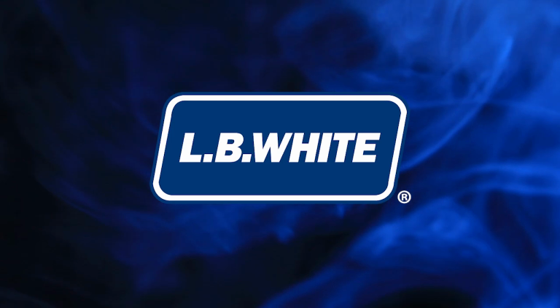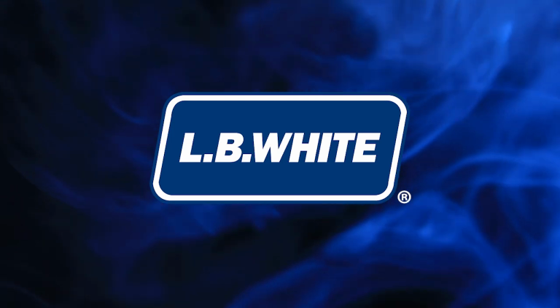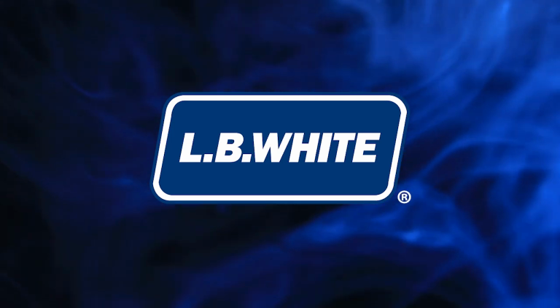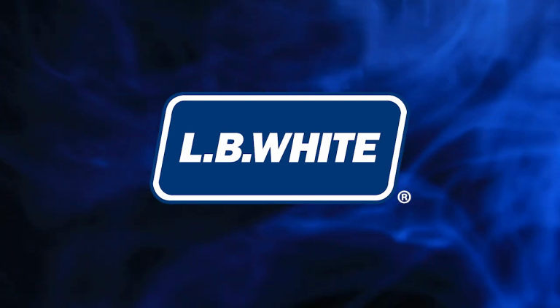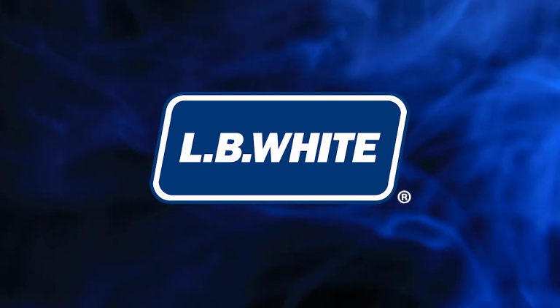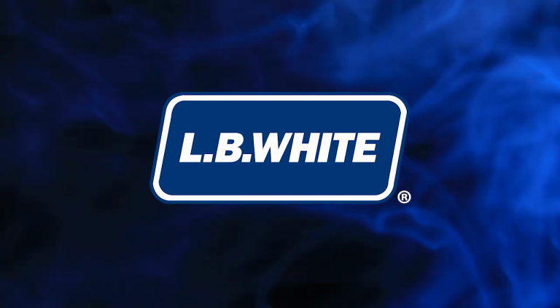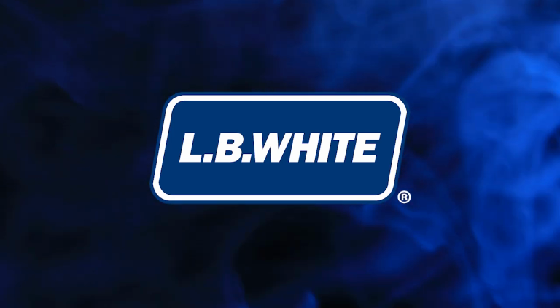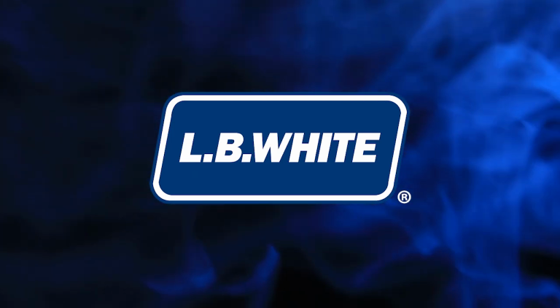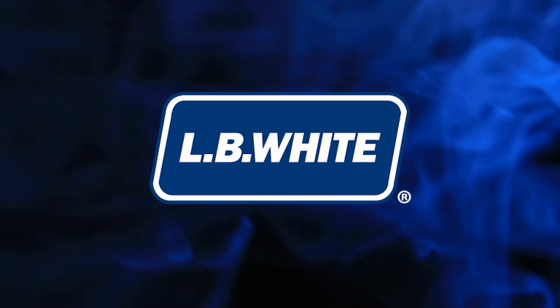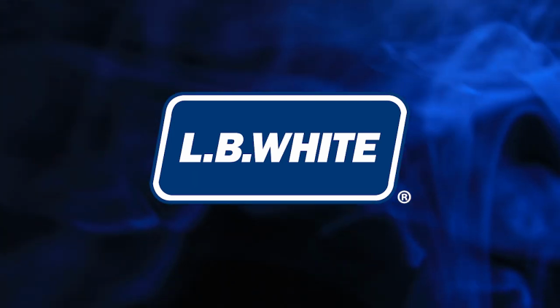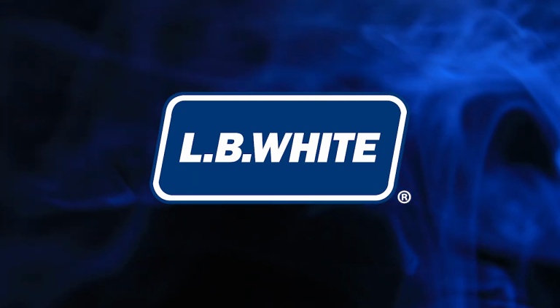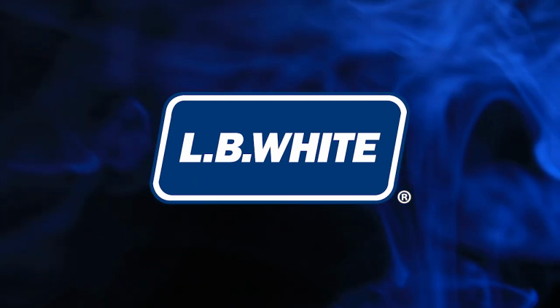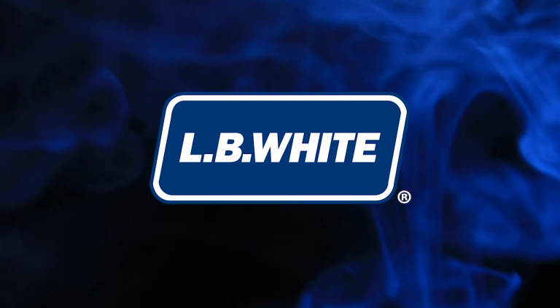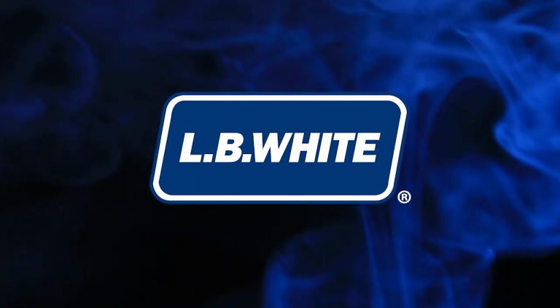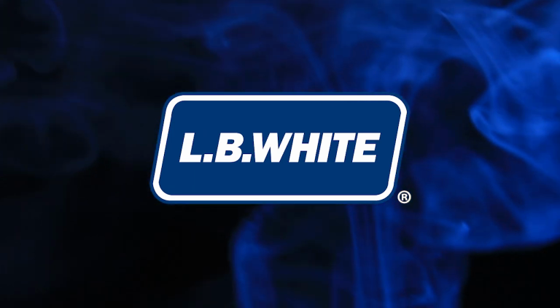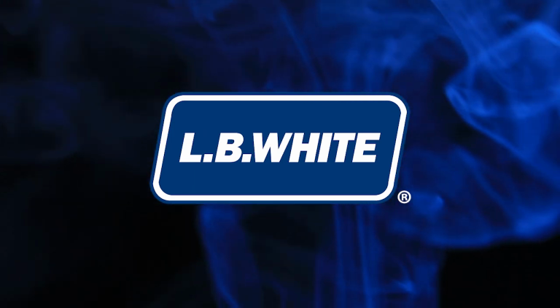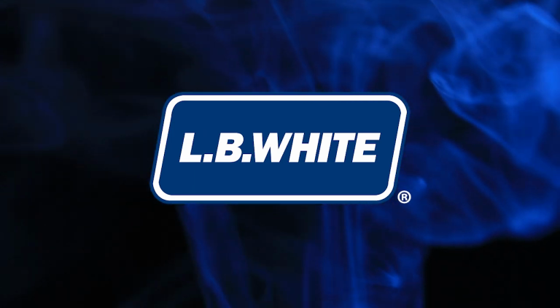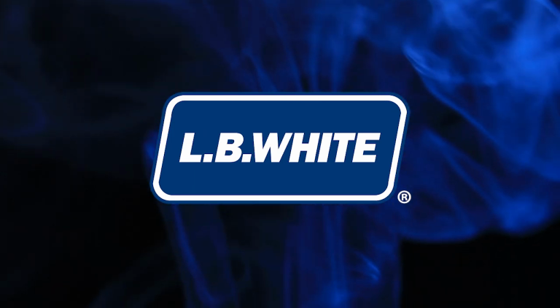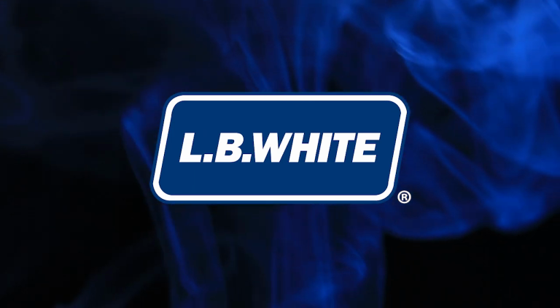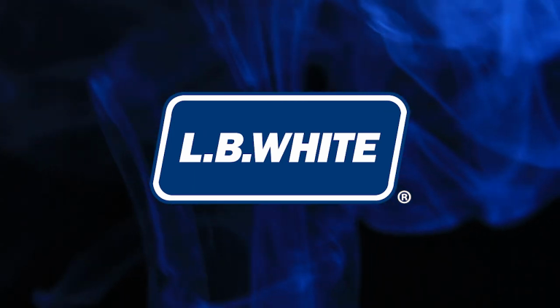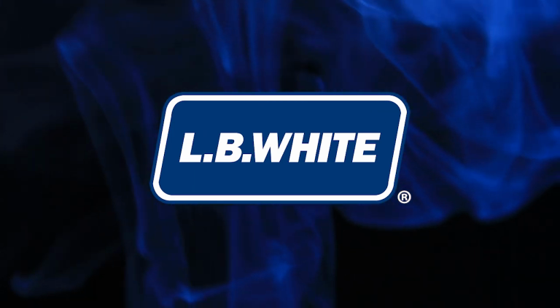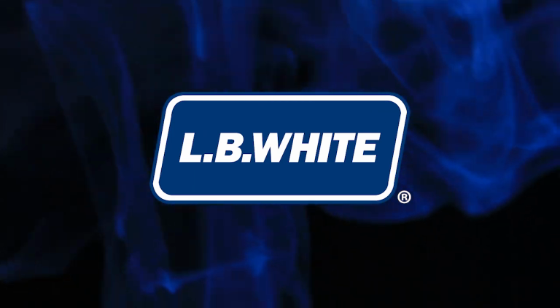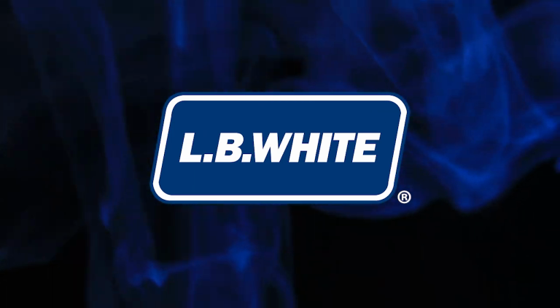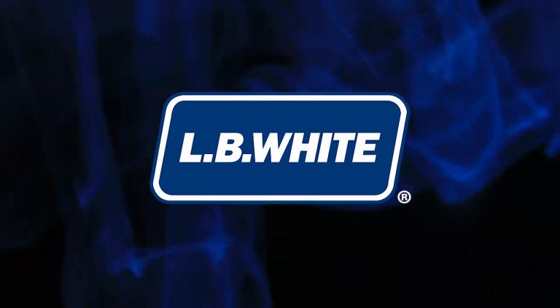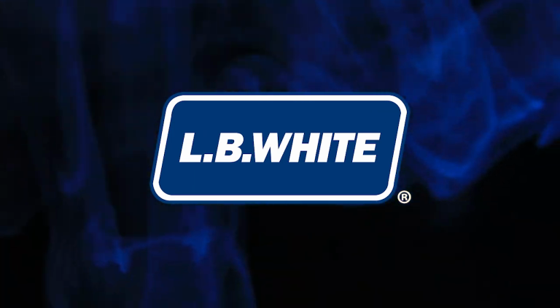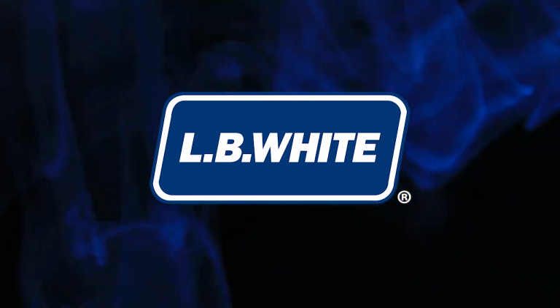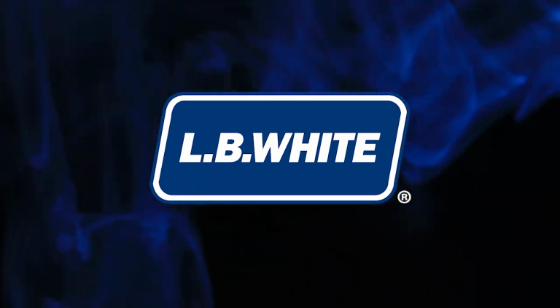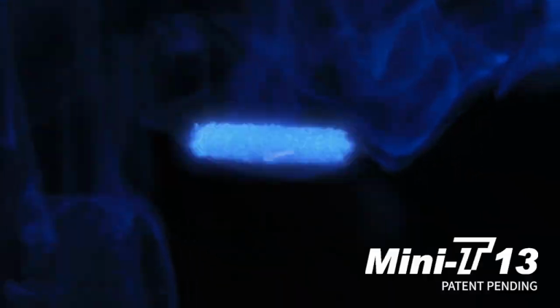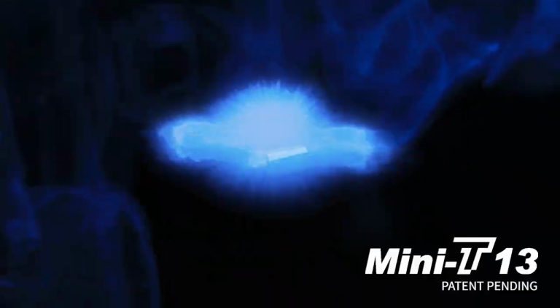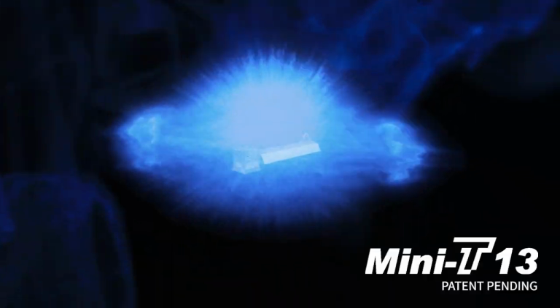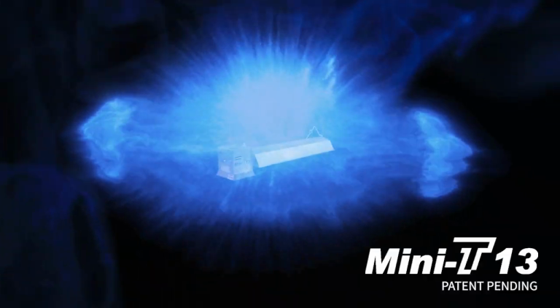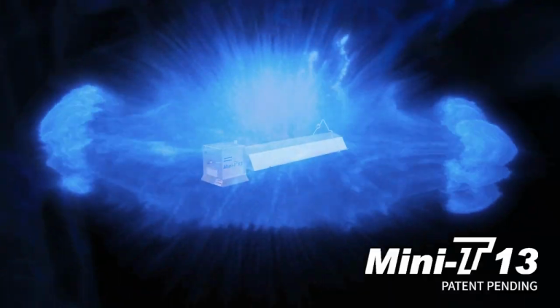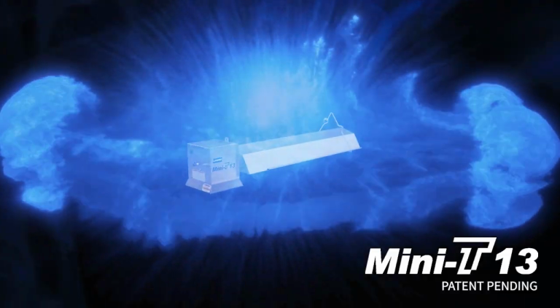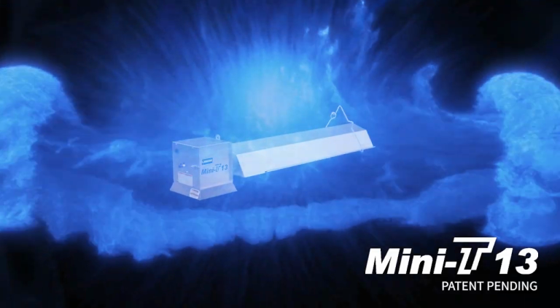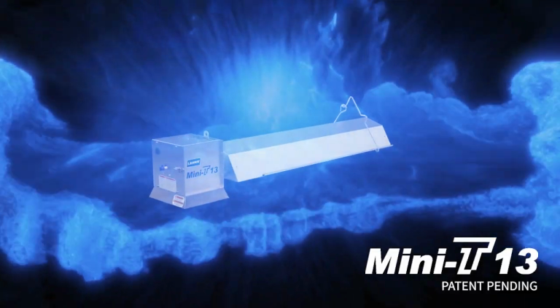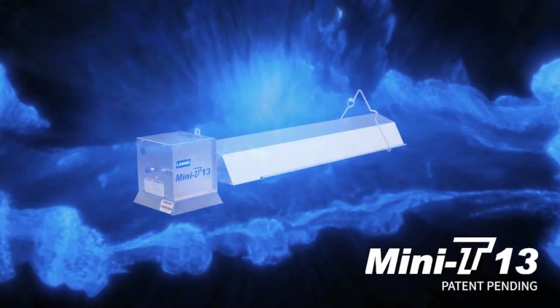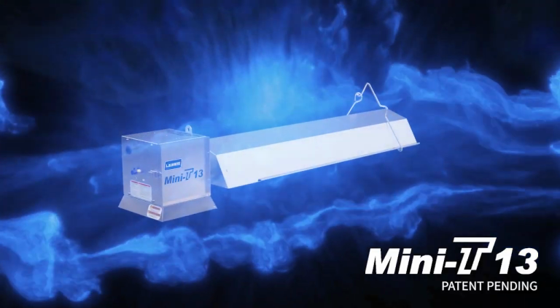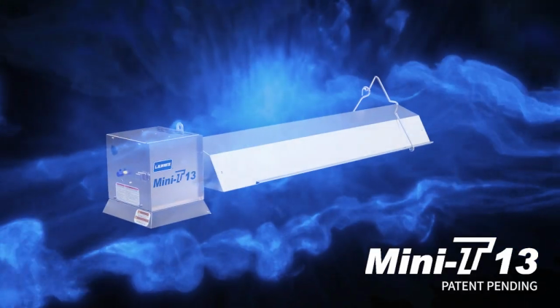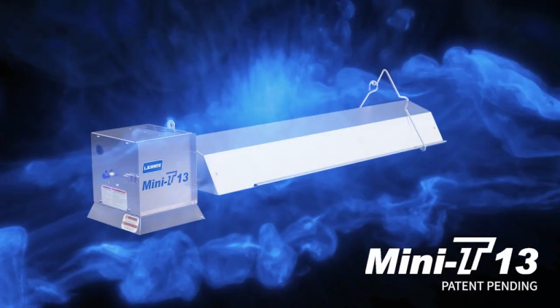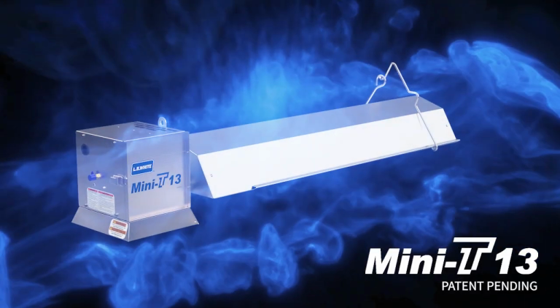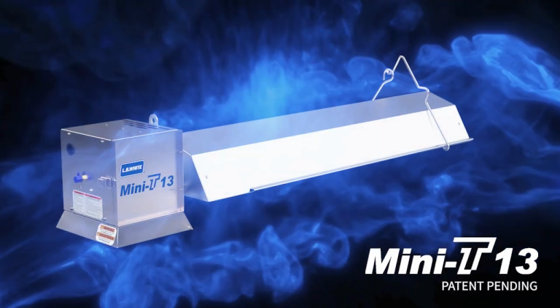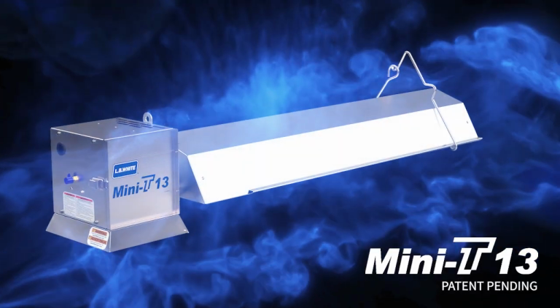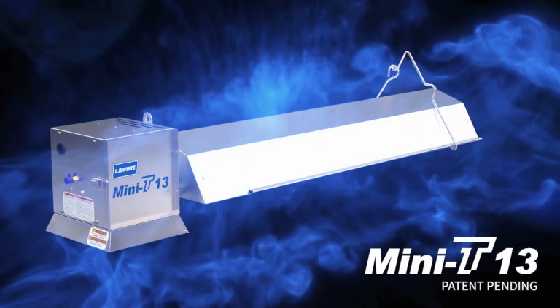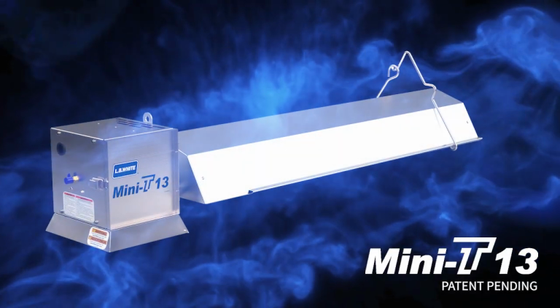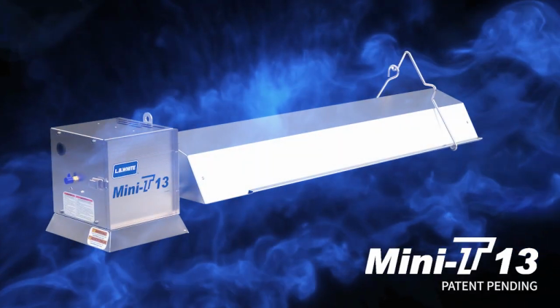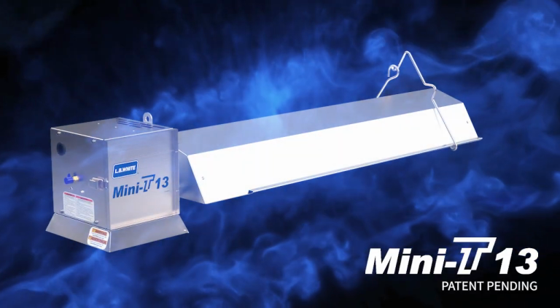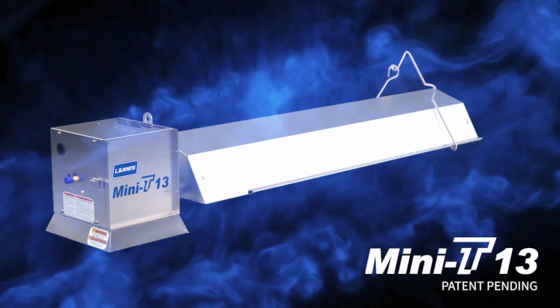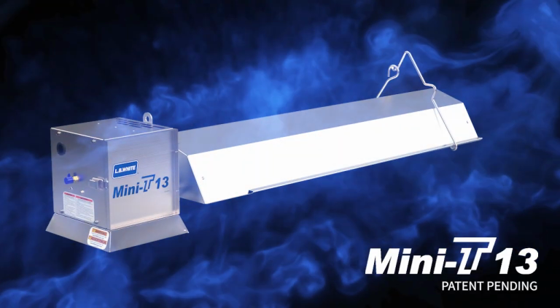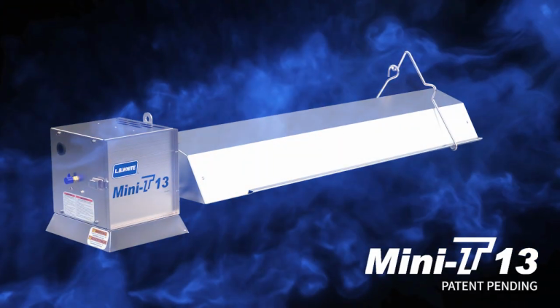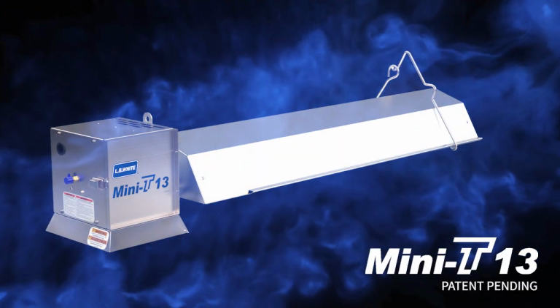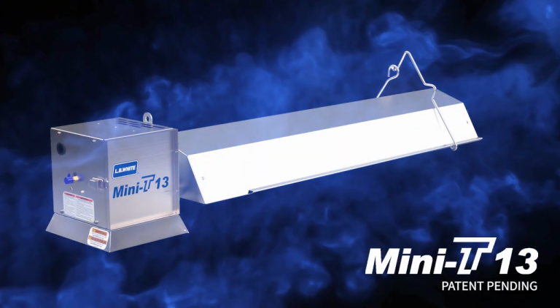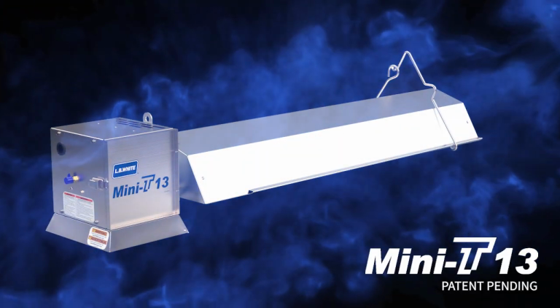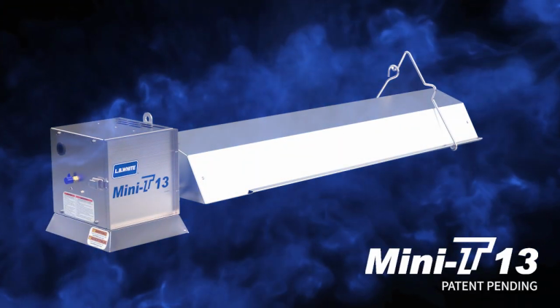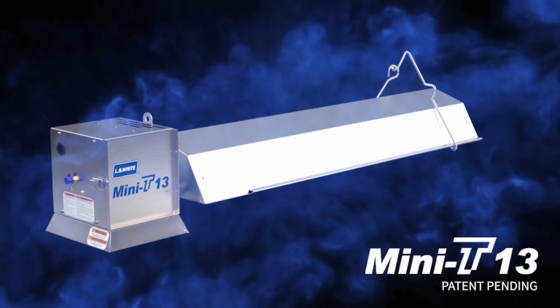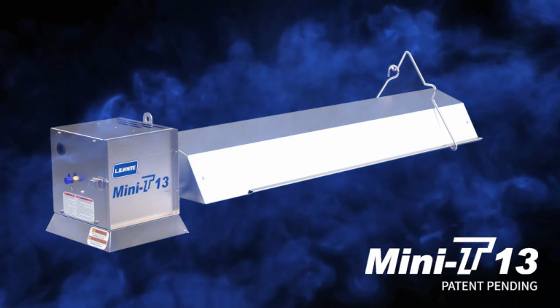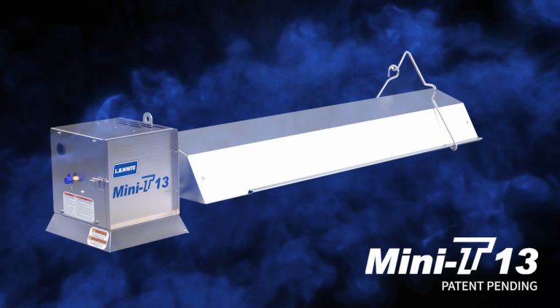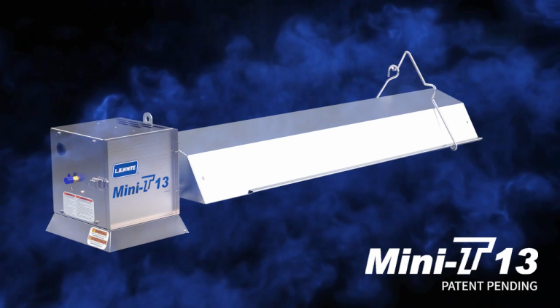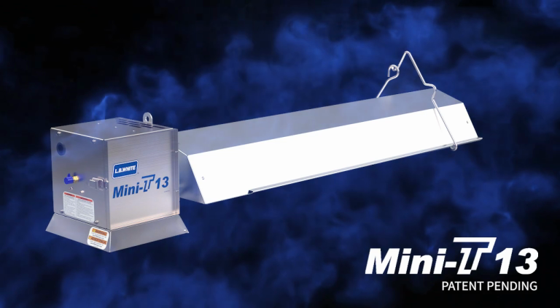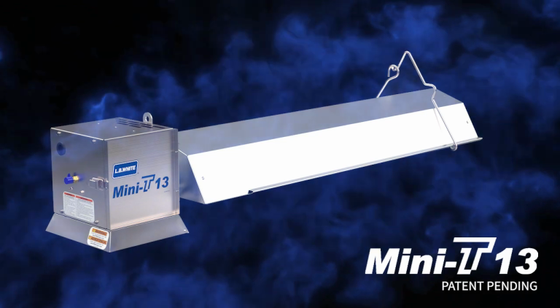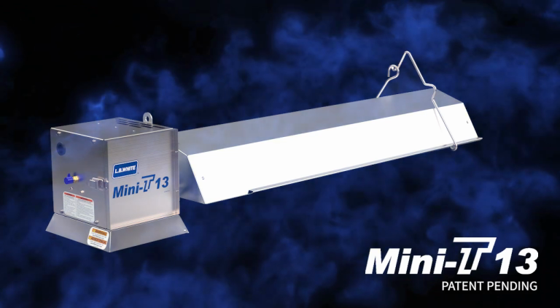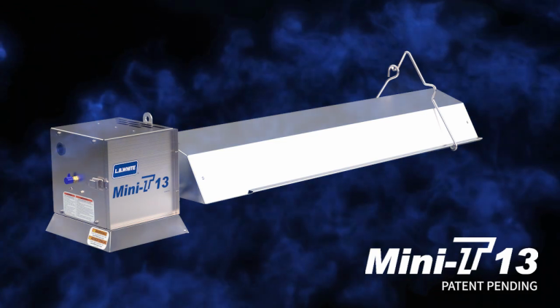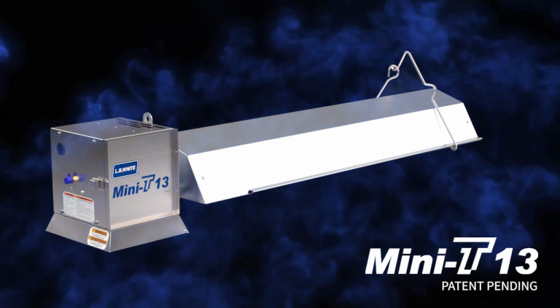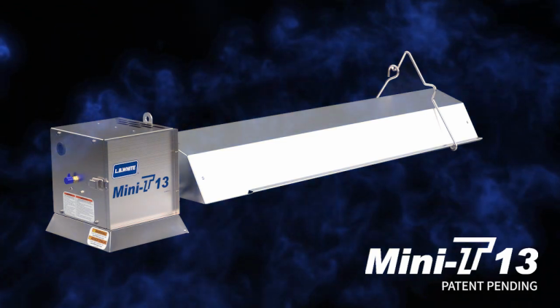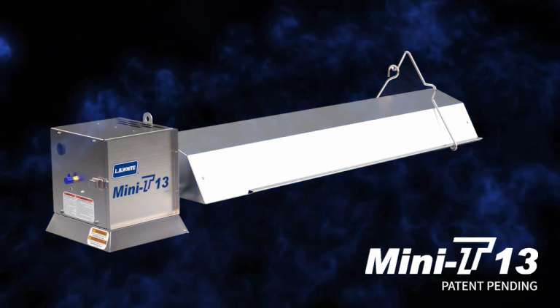LB White has a pig reveal for you. Introducing the new Mini-T Radiant Tube Heater line for swine applications.